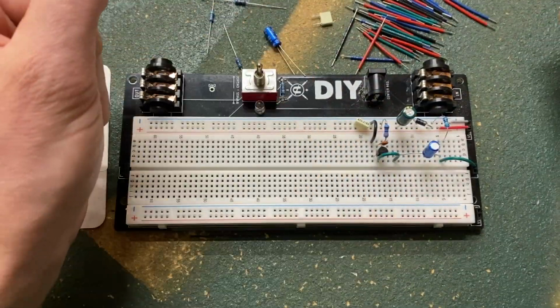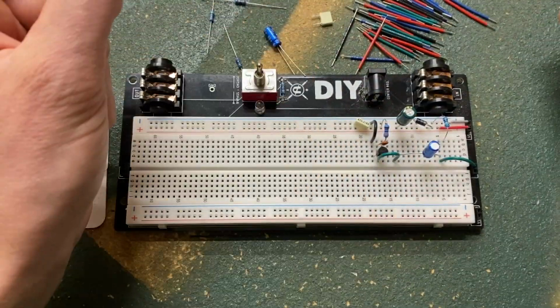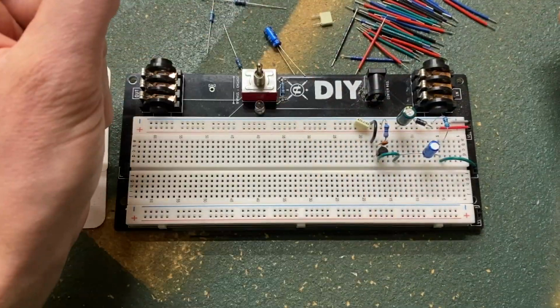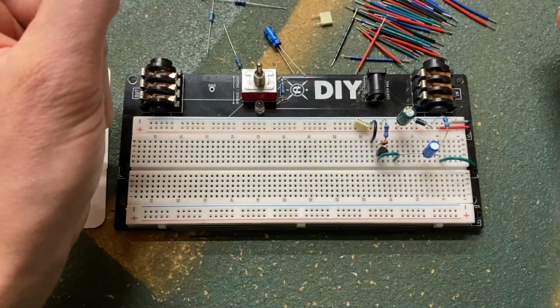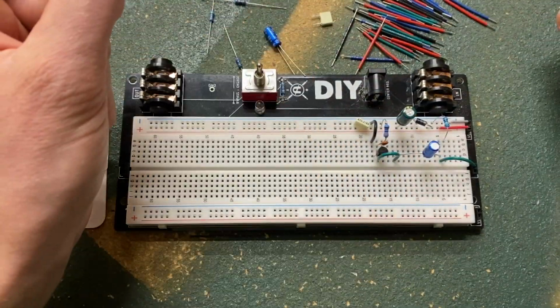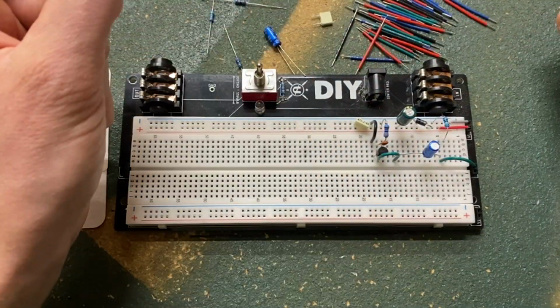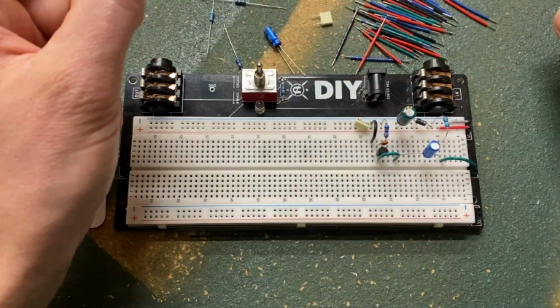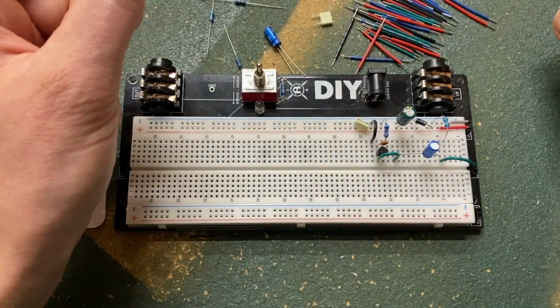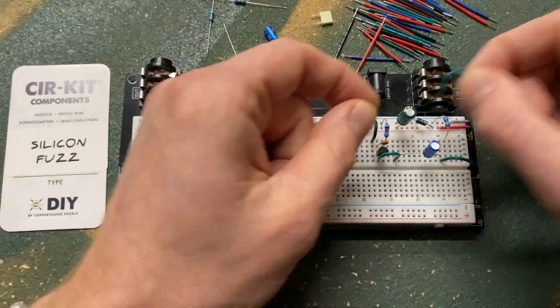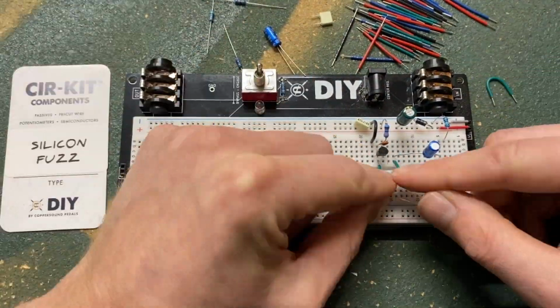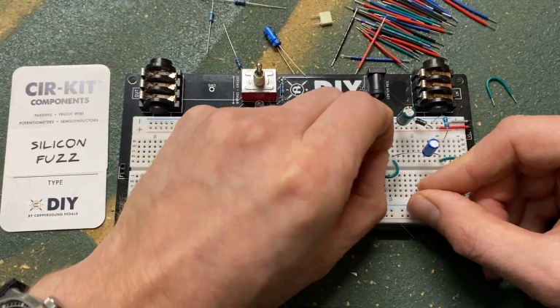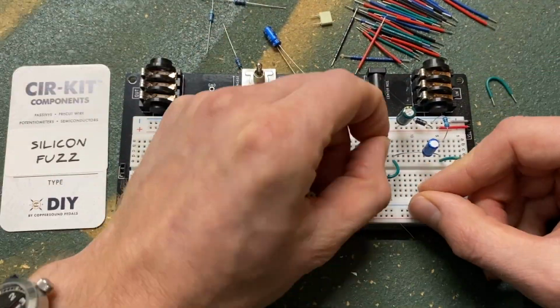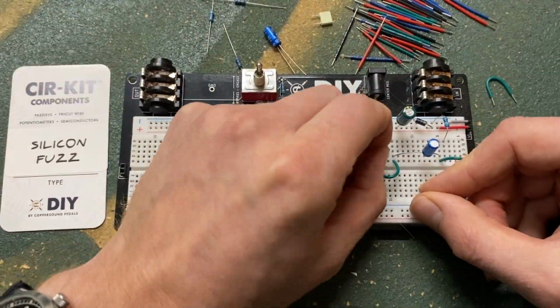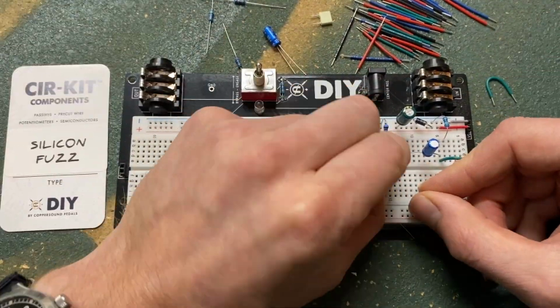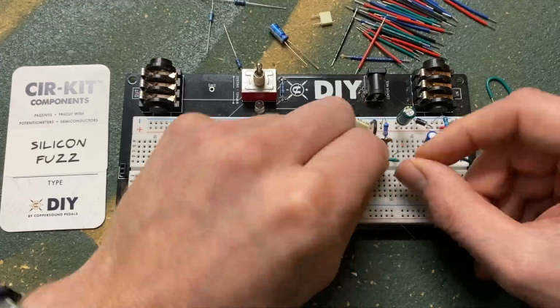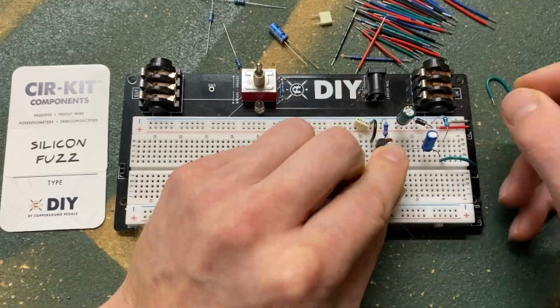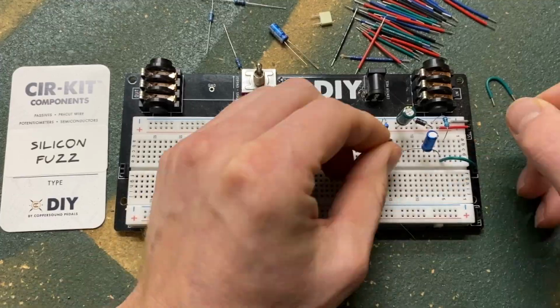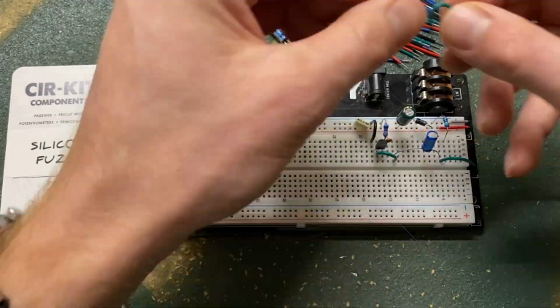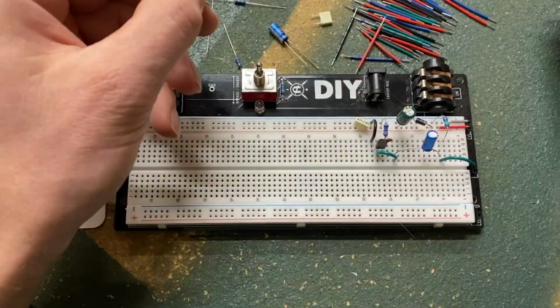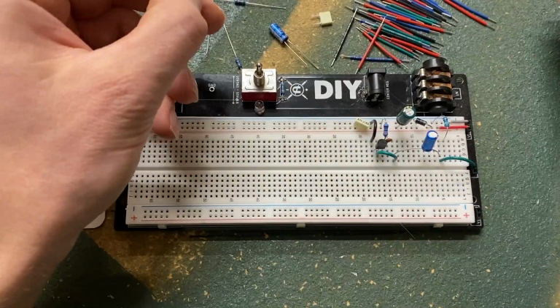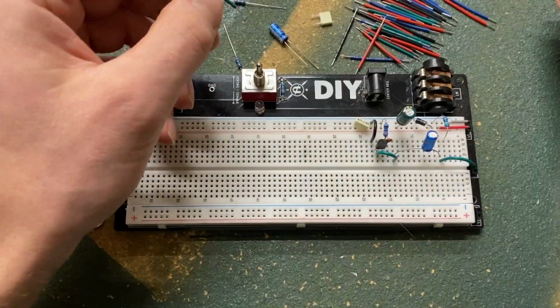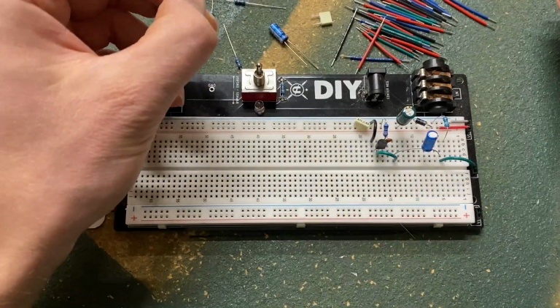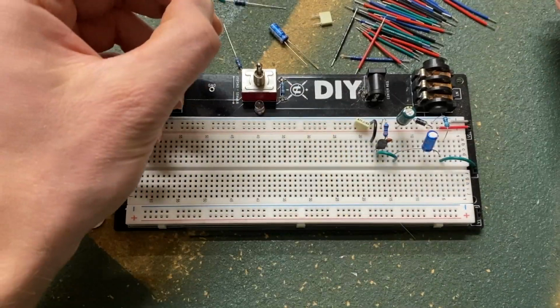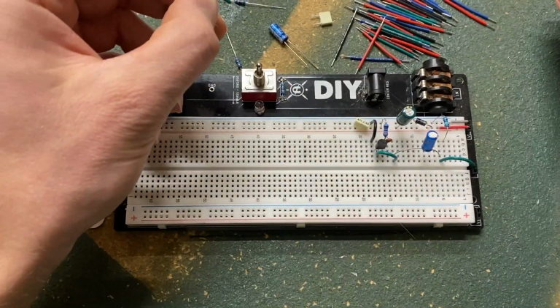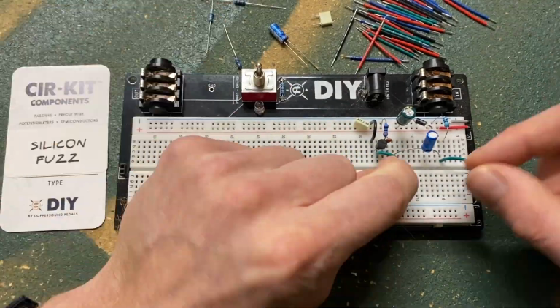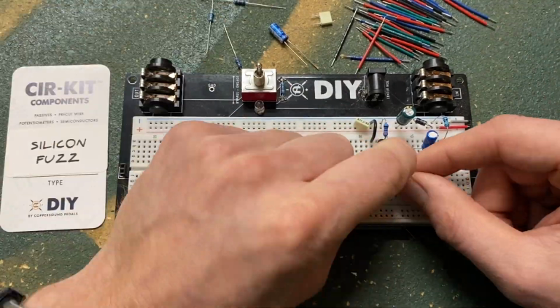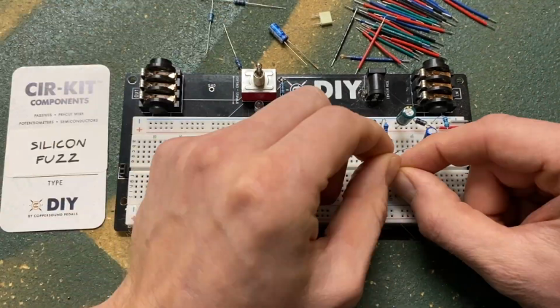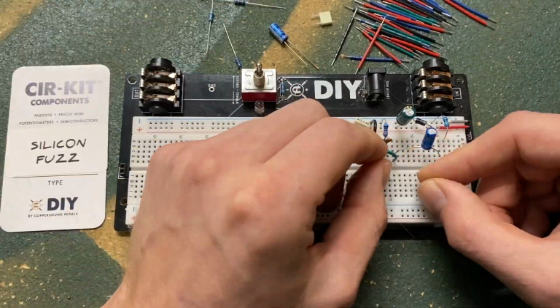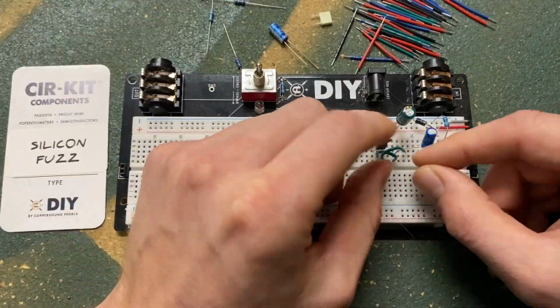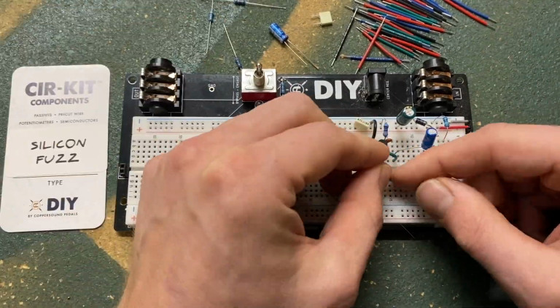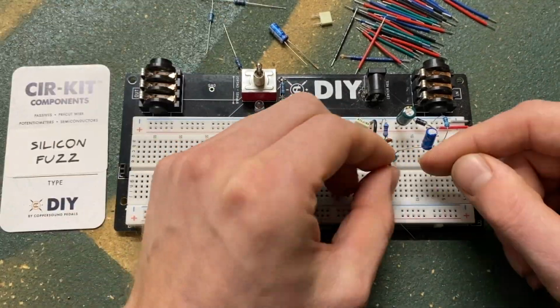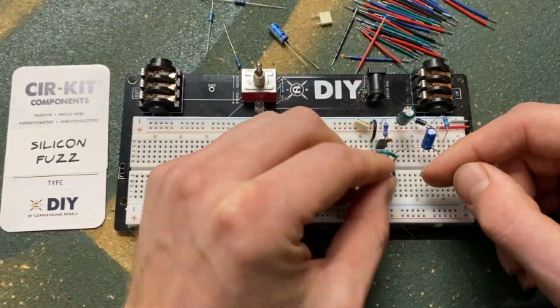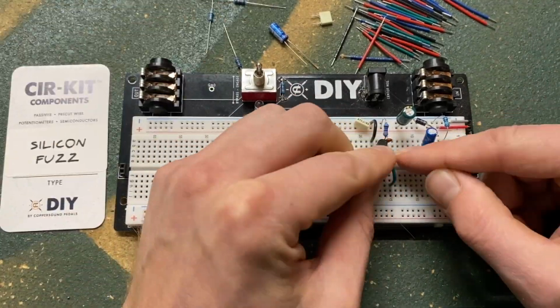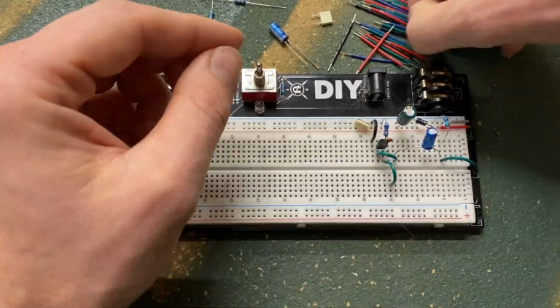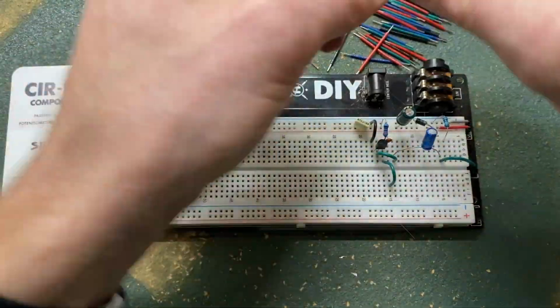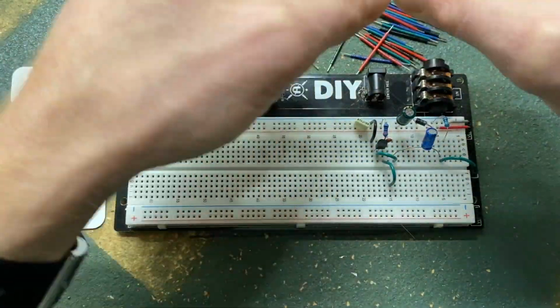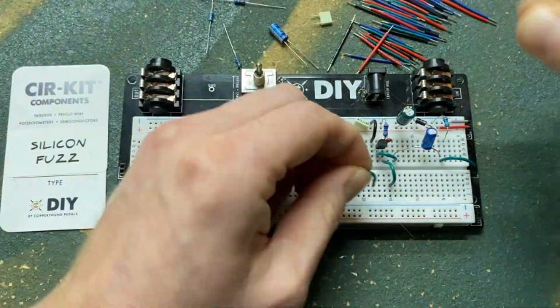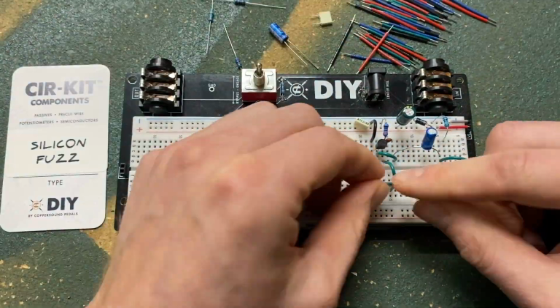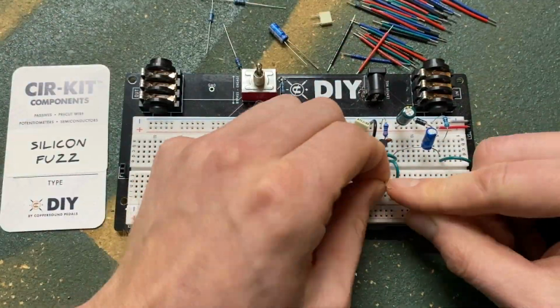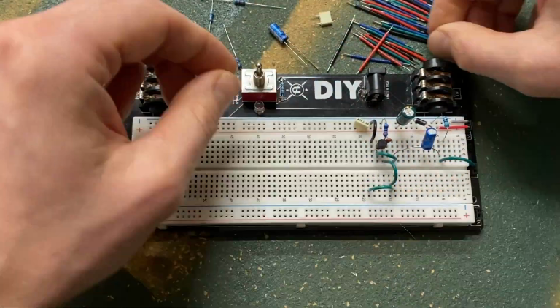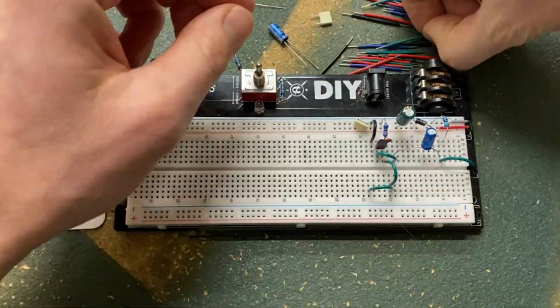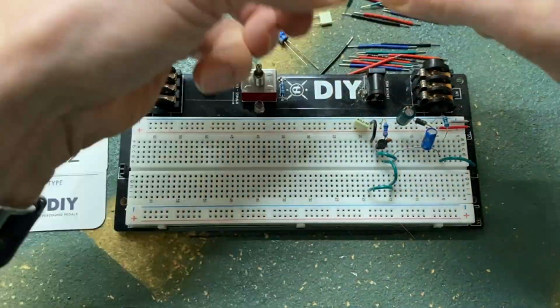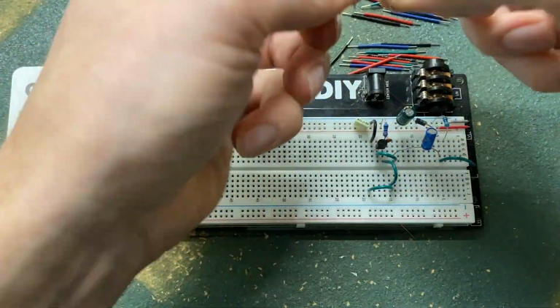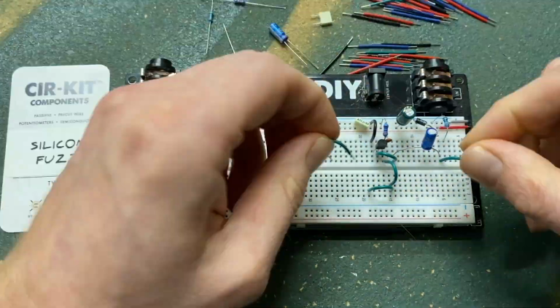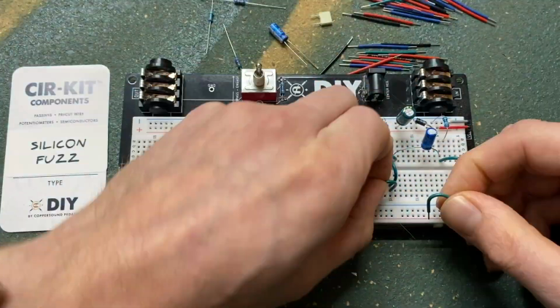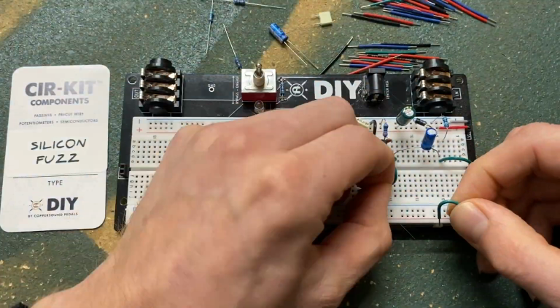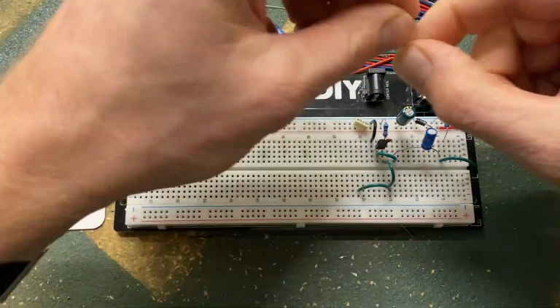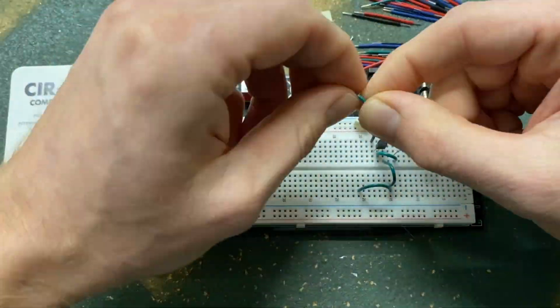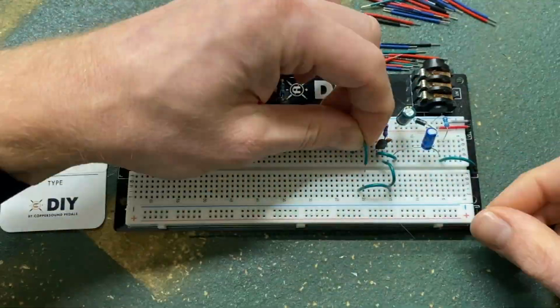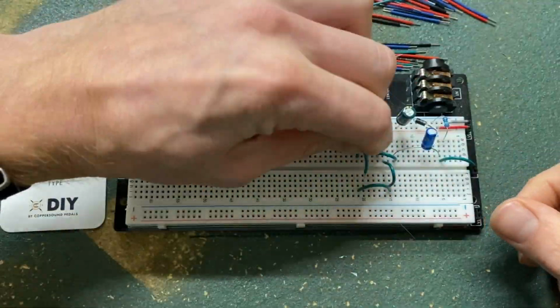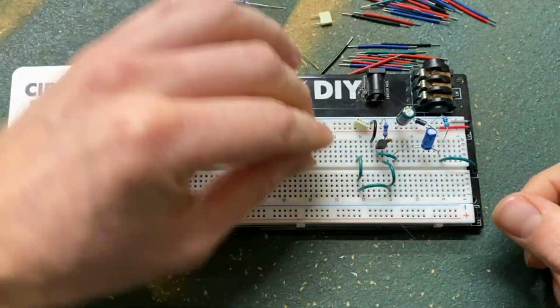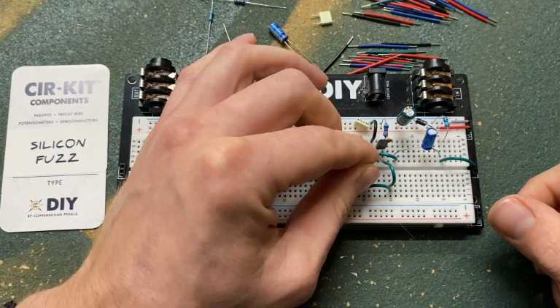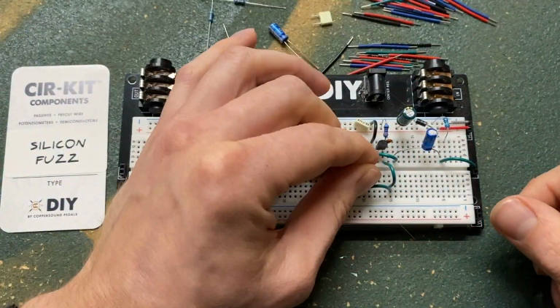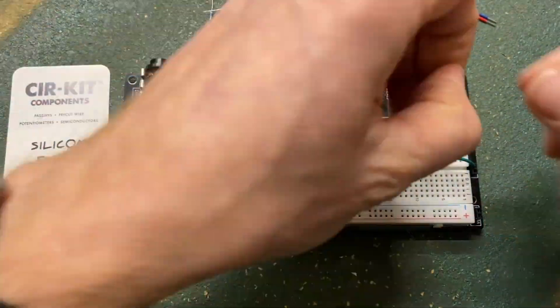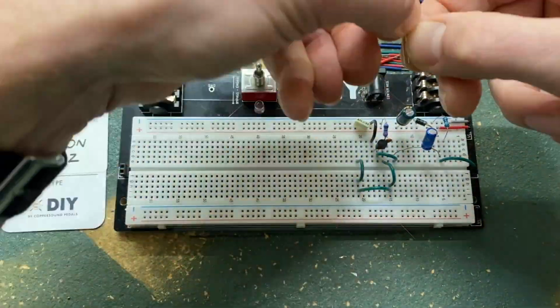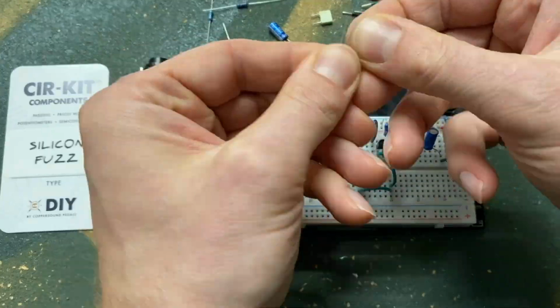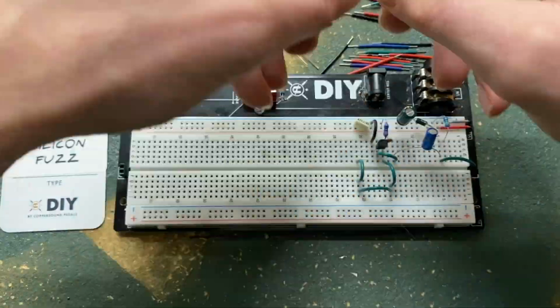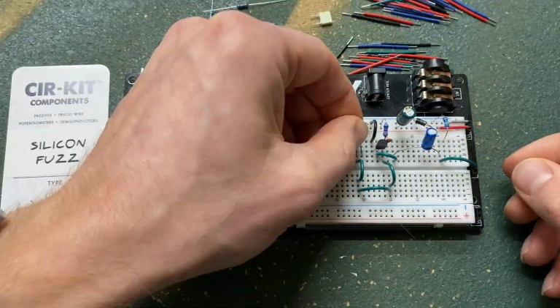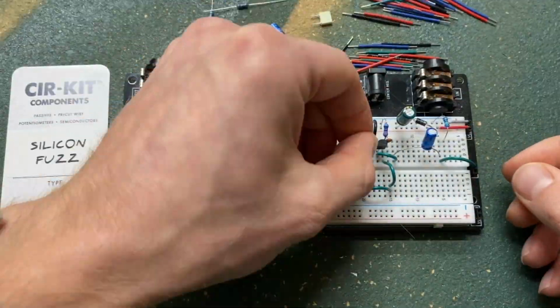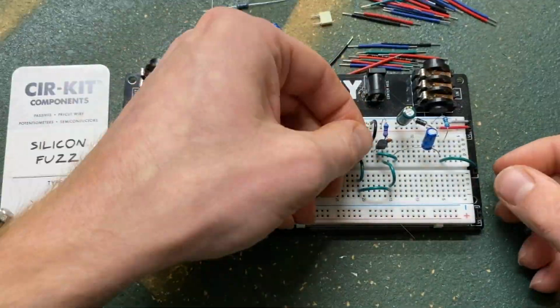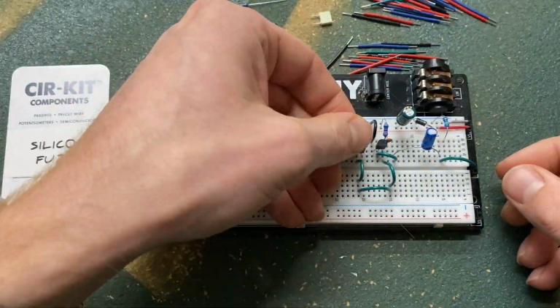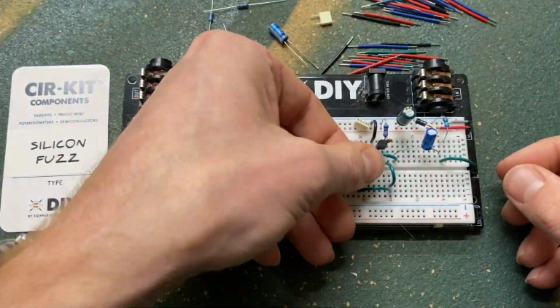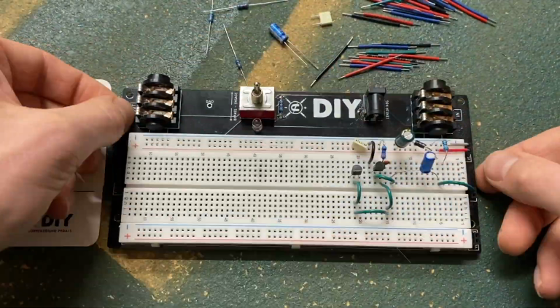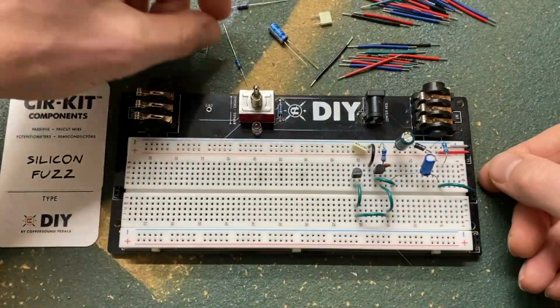In this video, I'll be adjusting the input capacitor and the bias resistor of the second transistor with their substitution boxes.